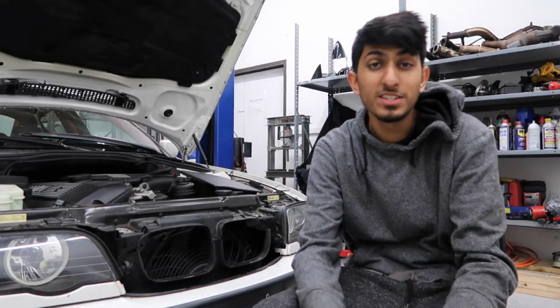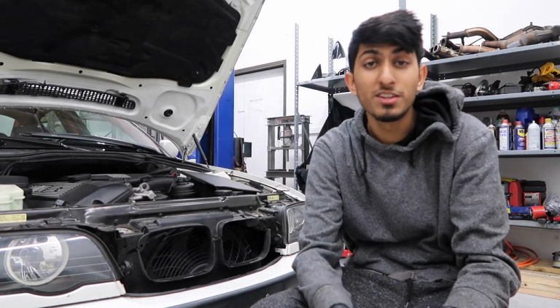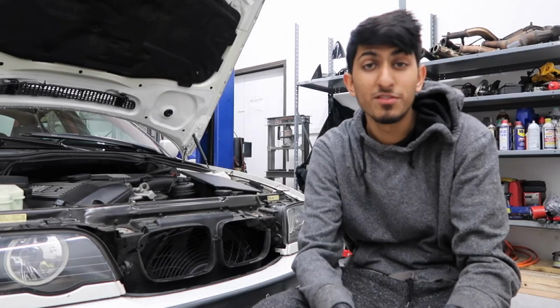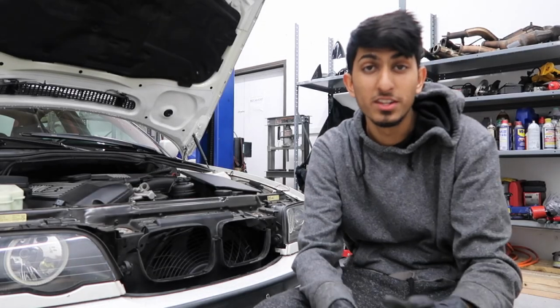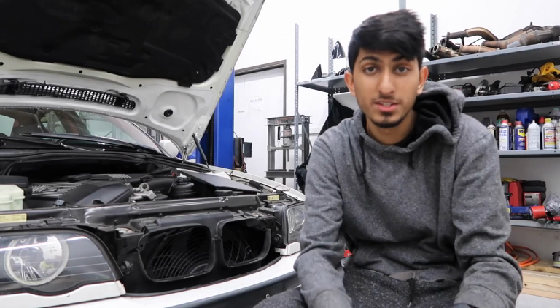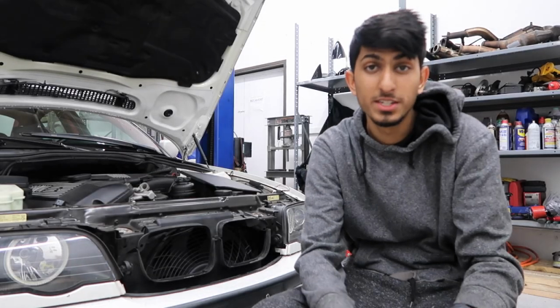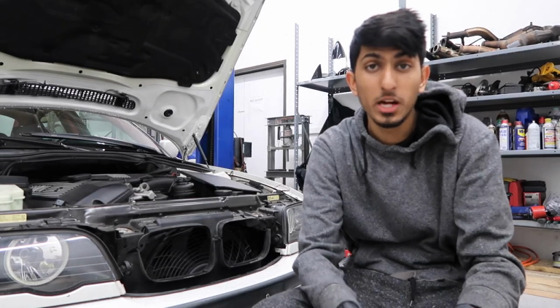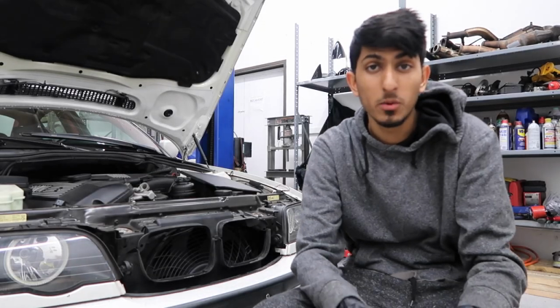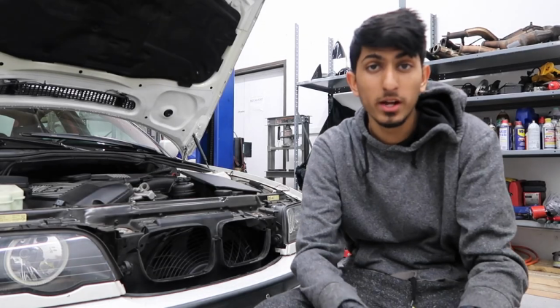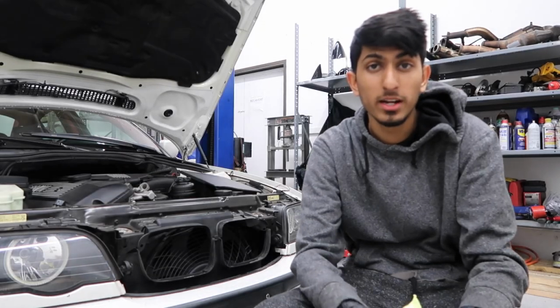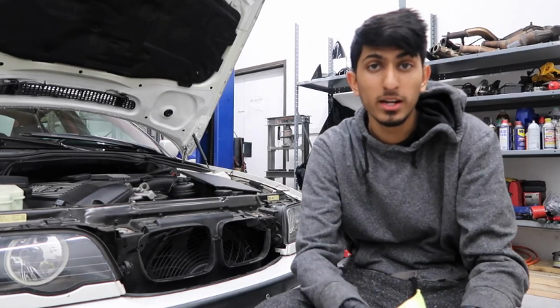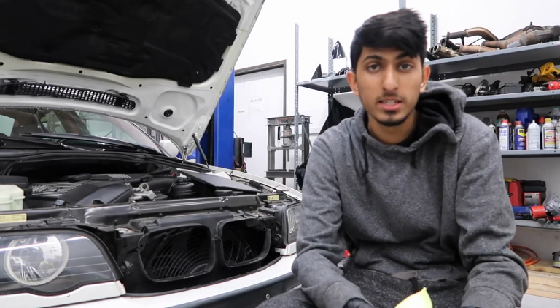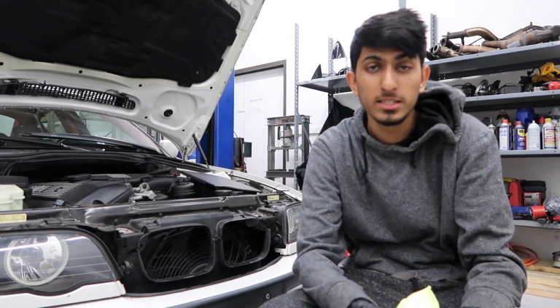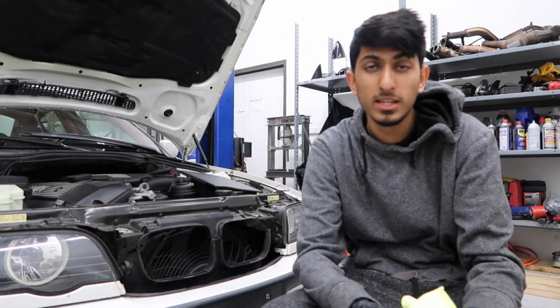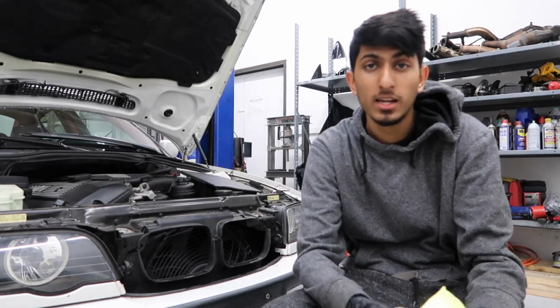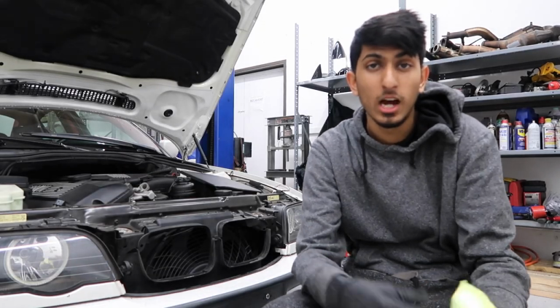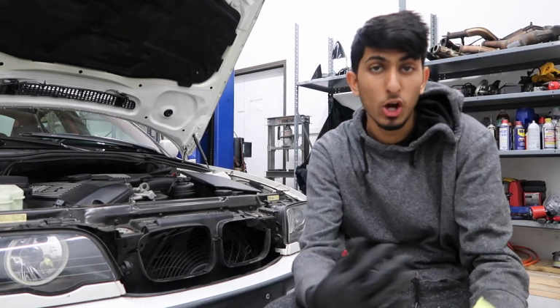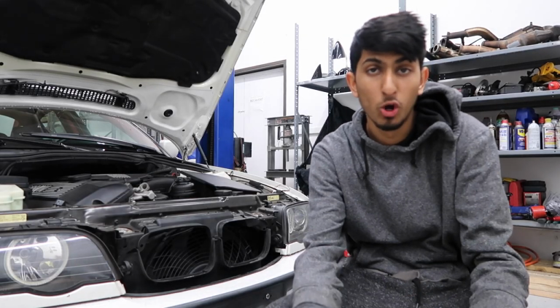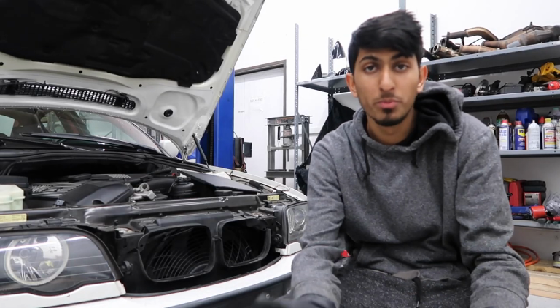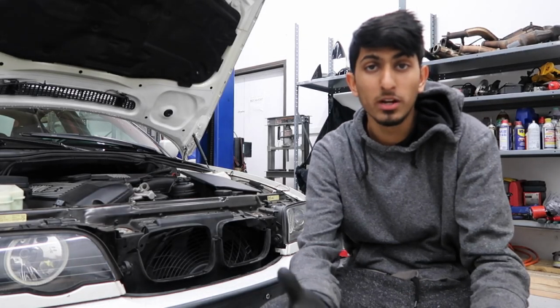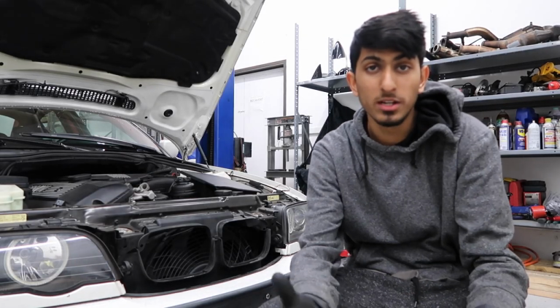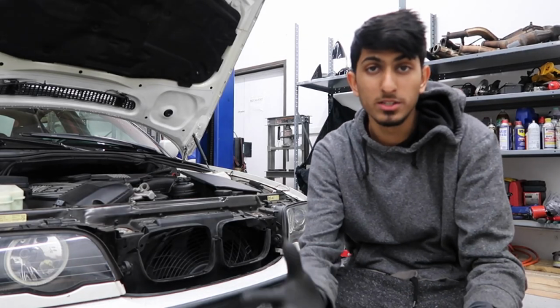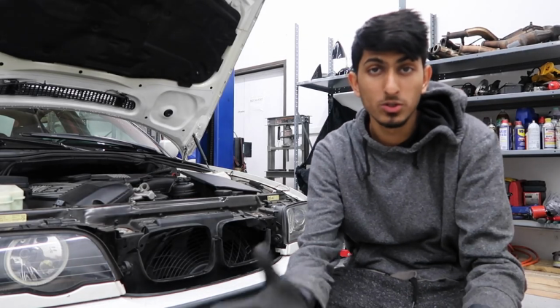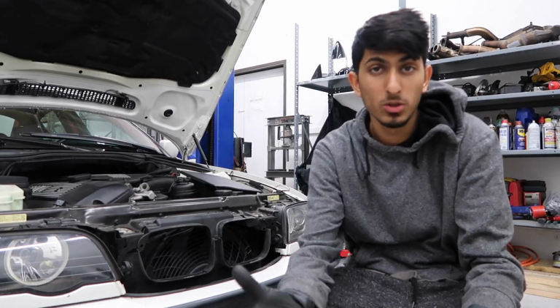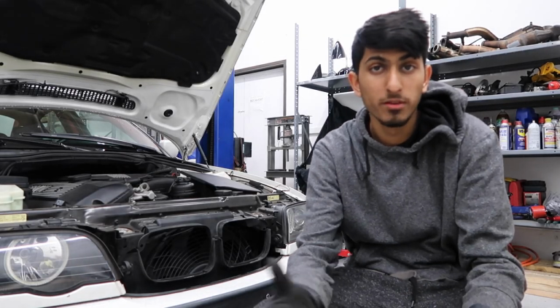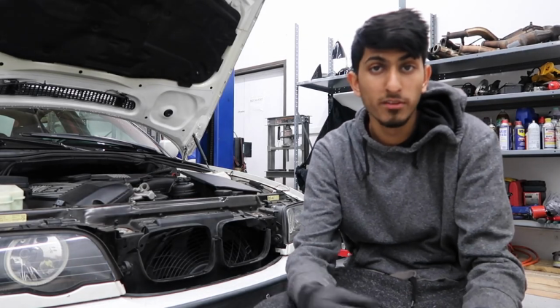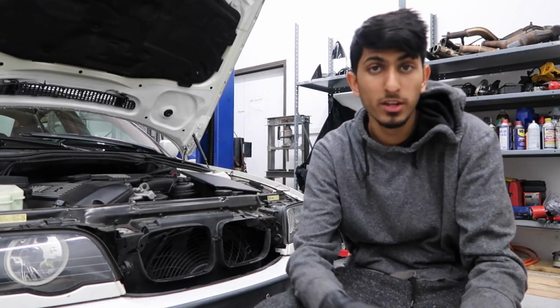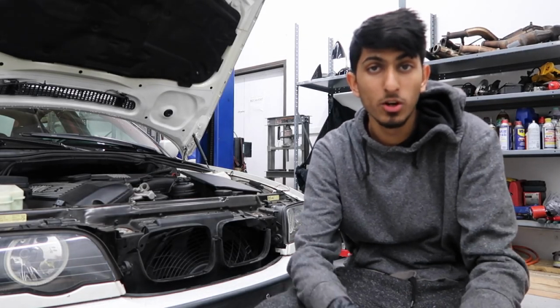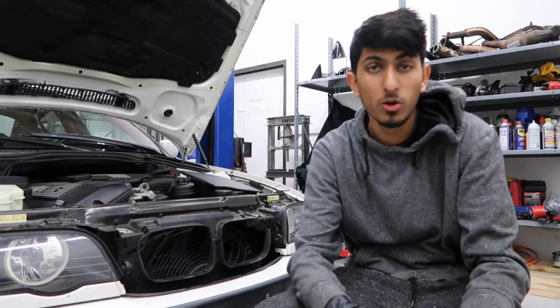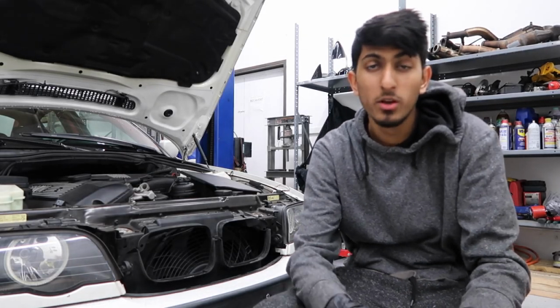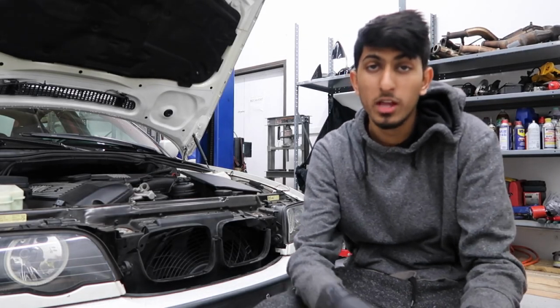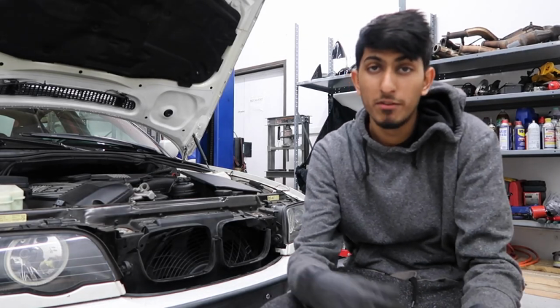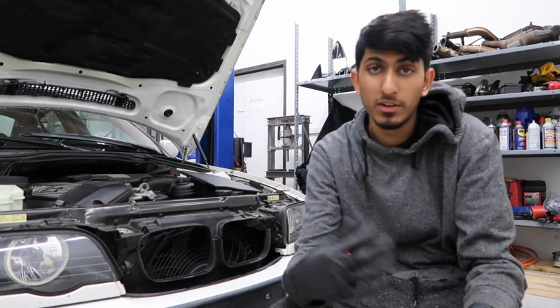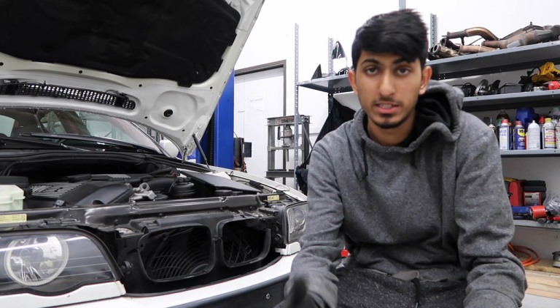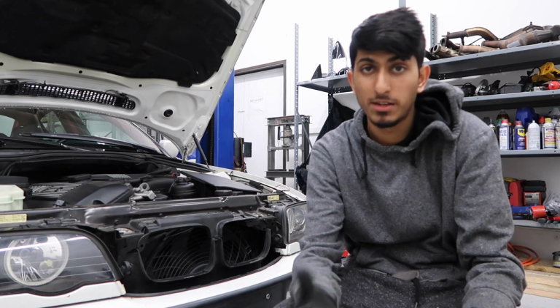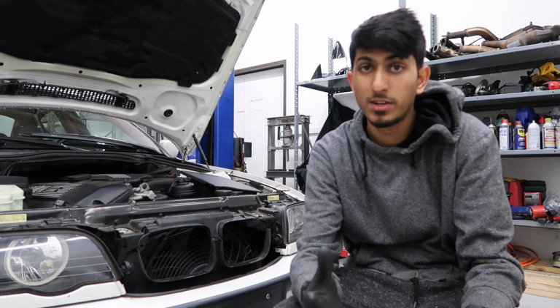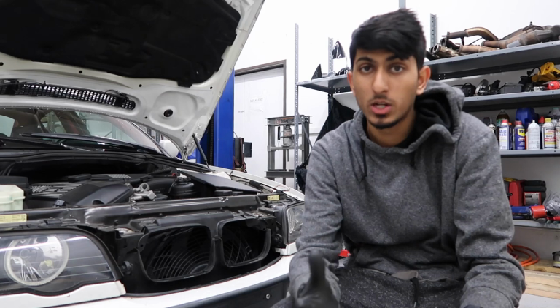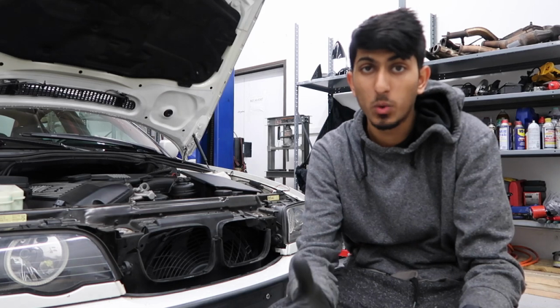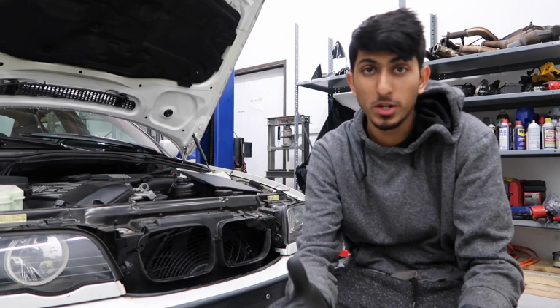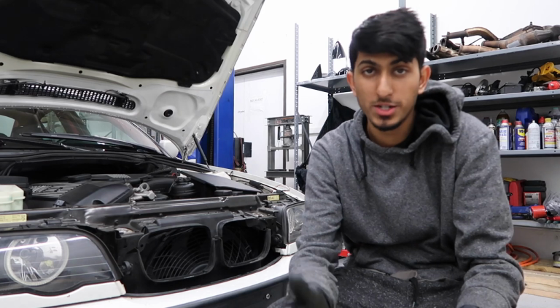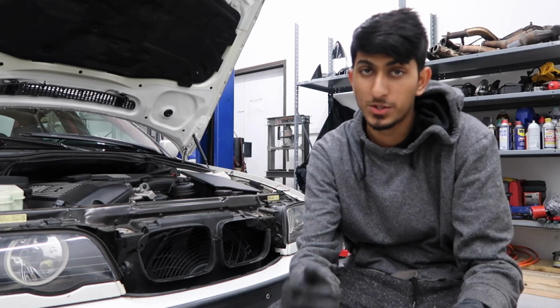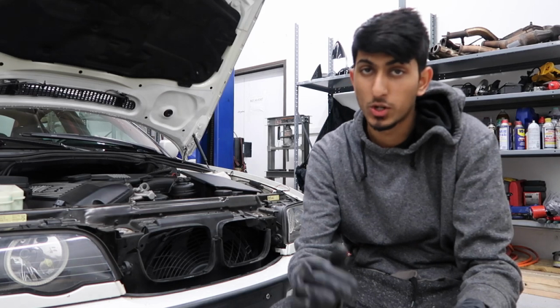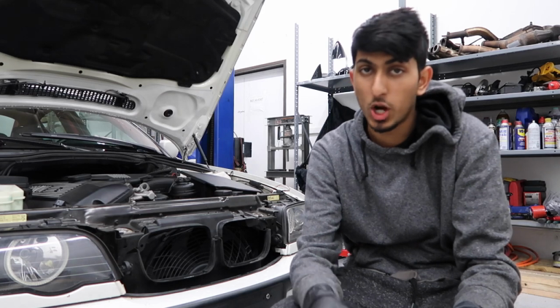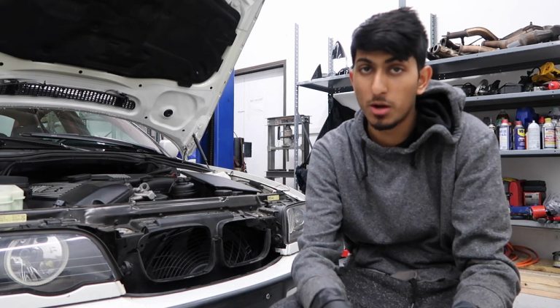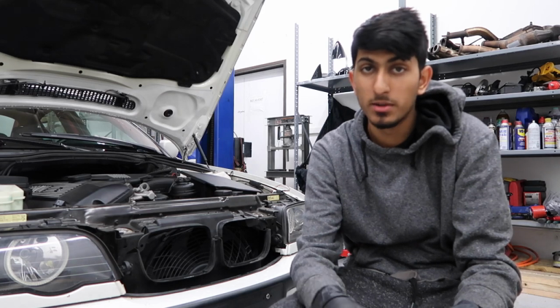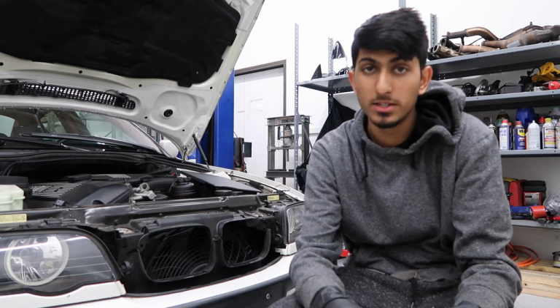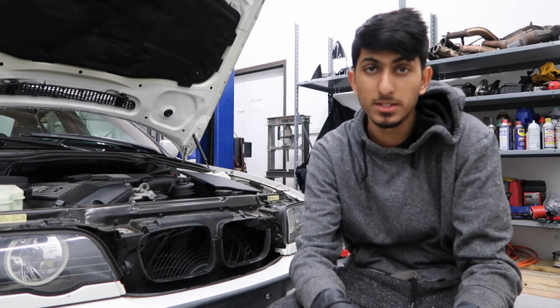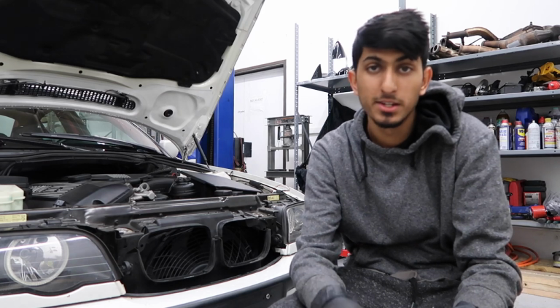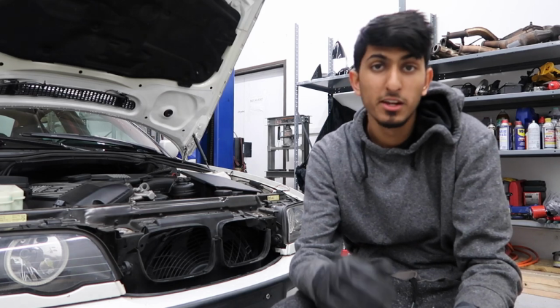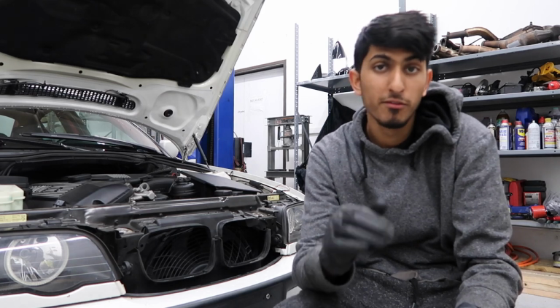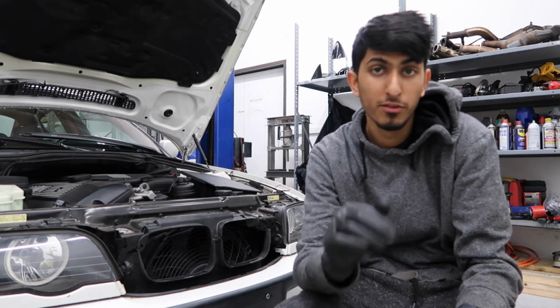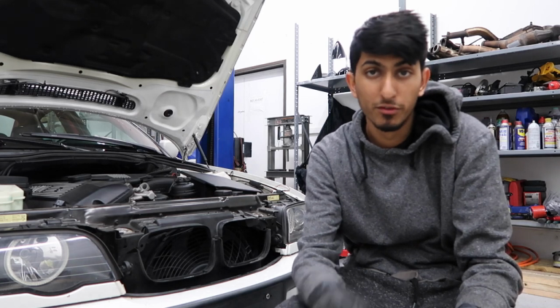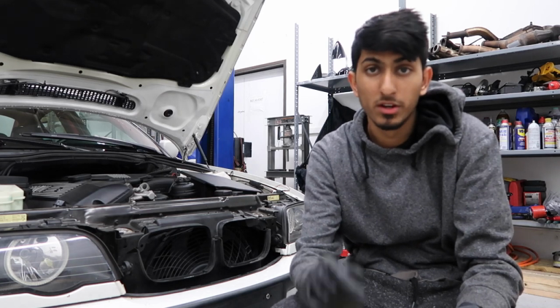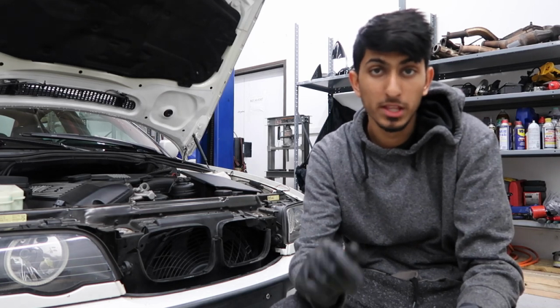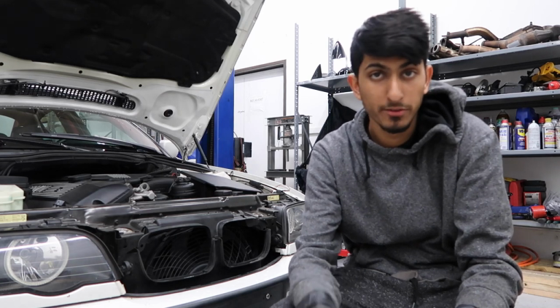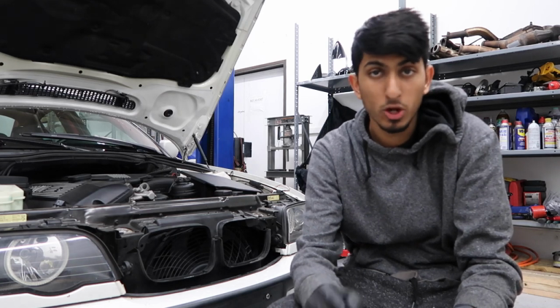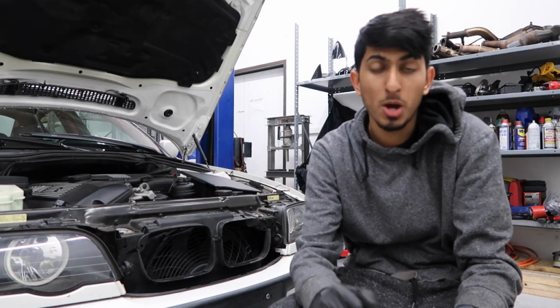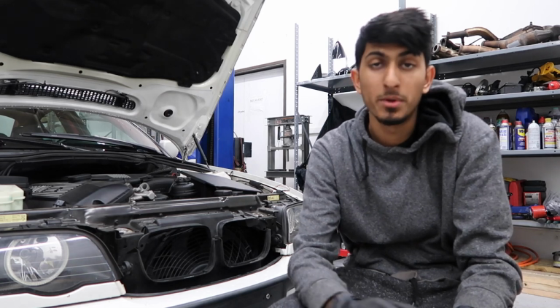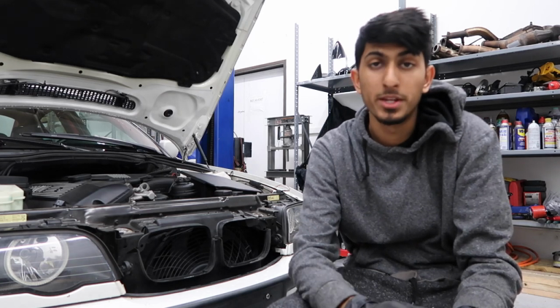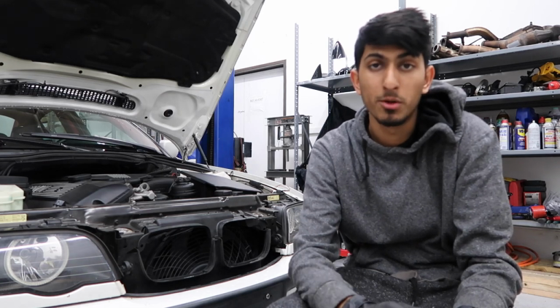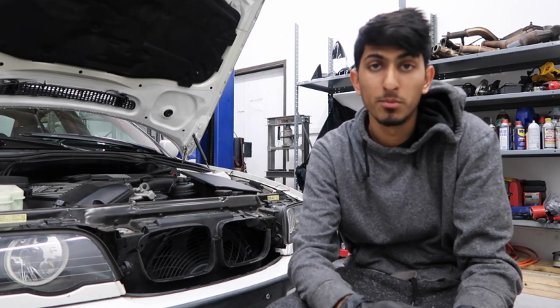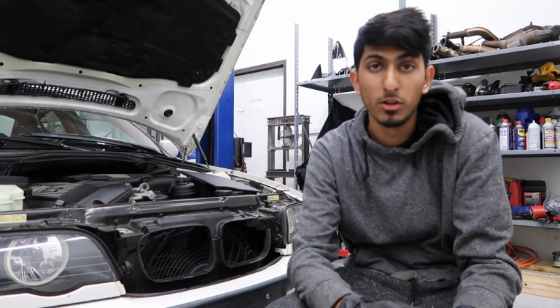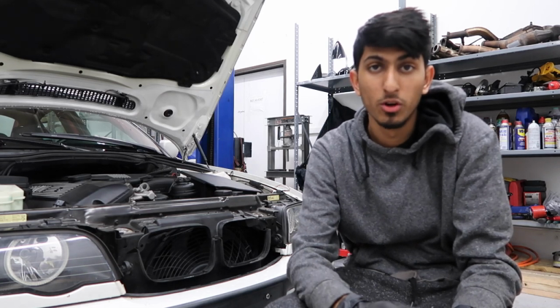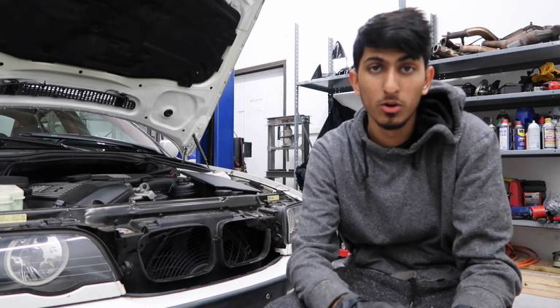Alright, so that's it for this DIY guys. I hope you guys enjoyed the video. If you guys have any questions or comments, feel free to leave a comment down below. Thanks for watching.